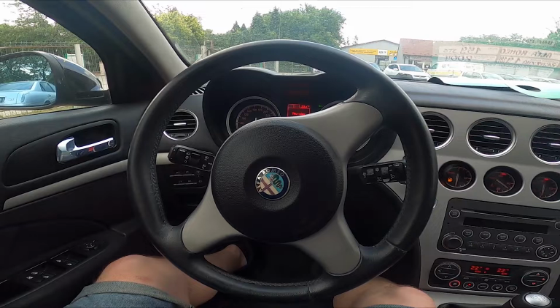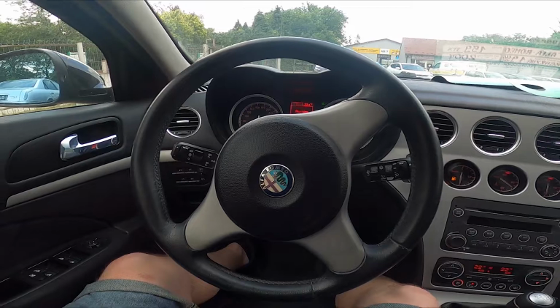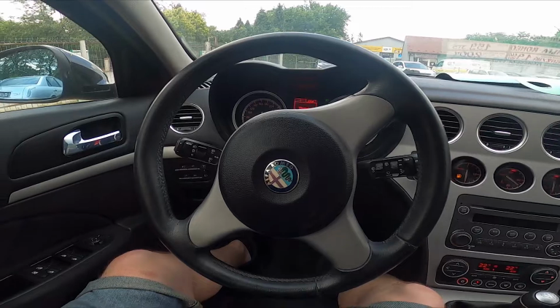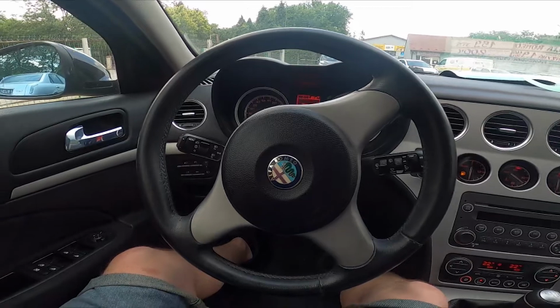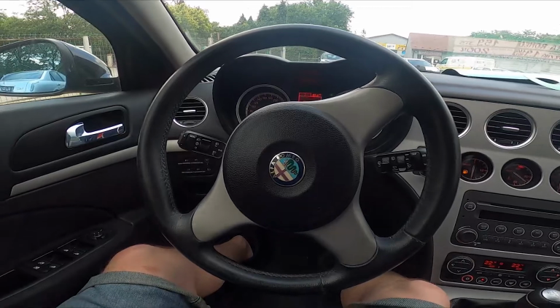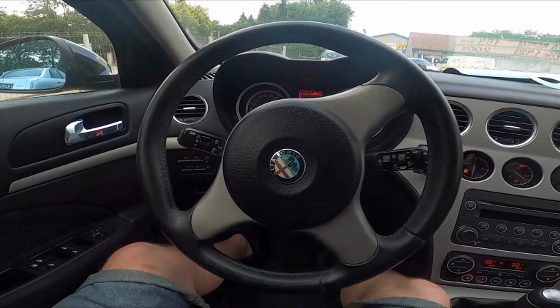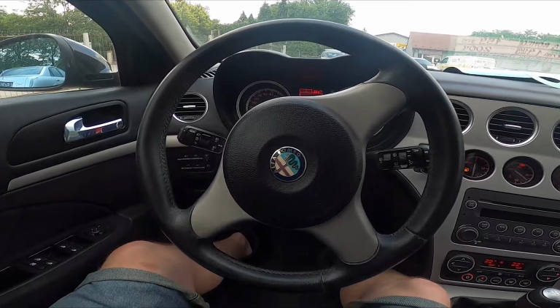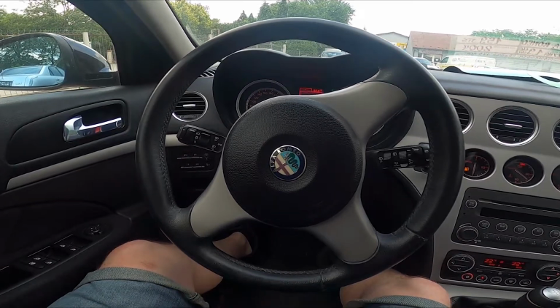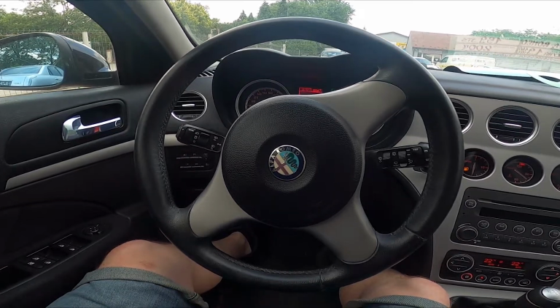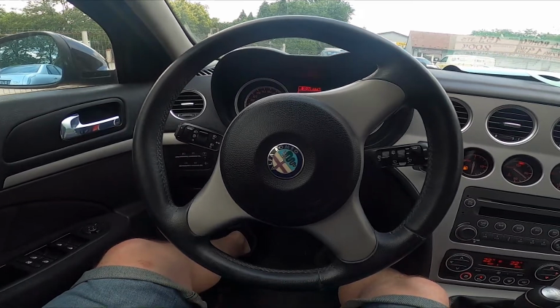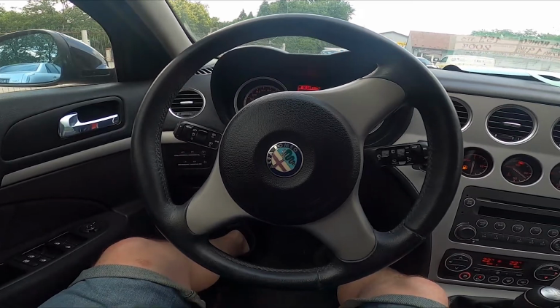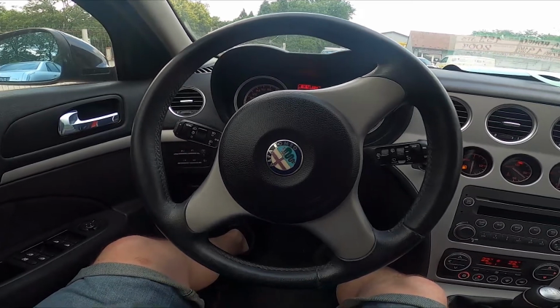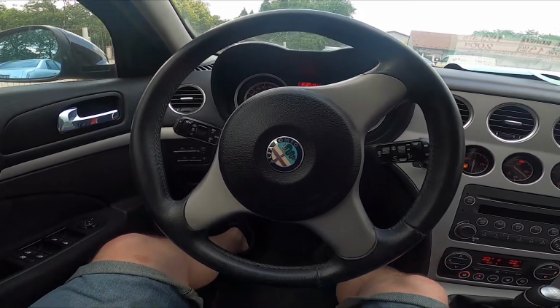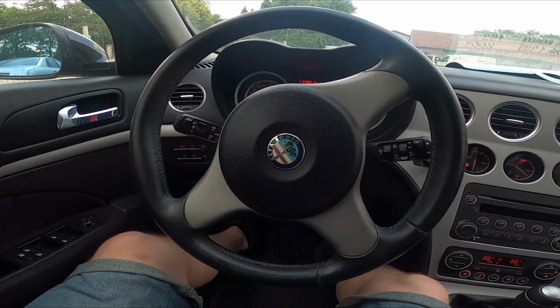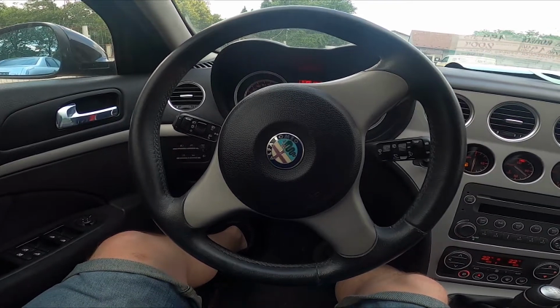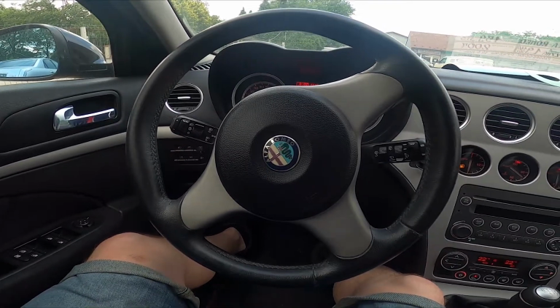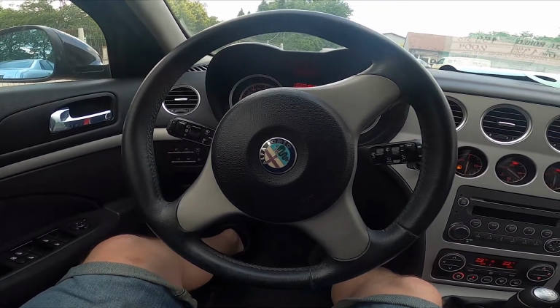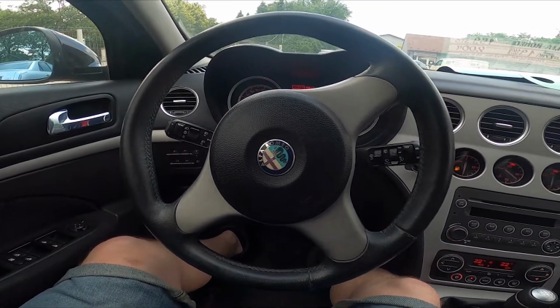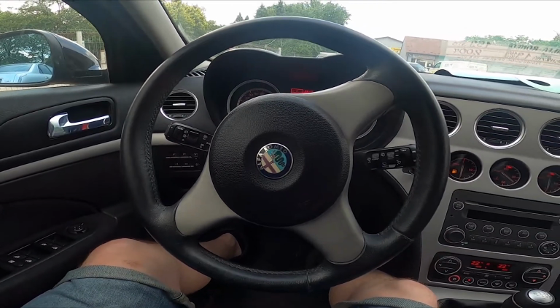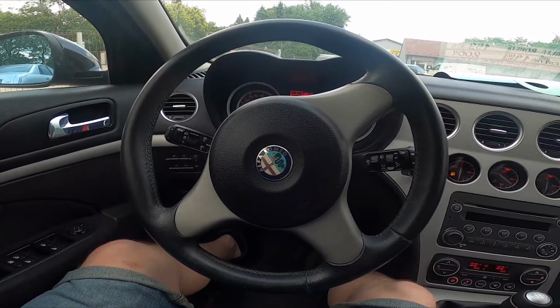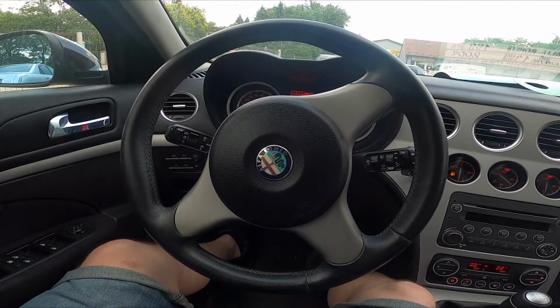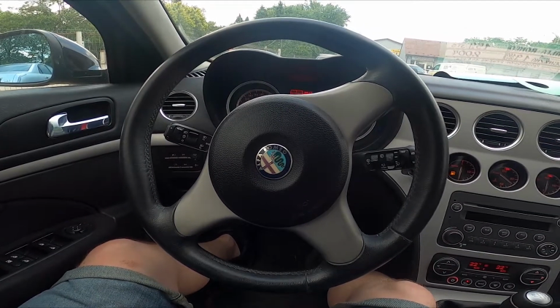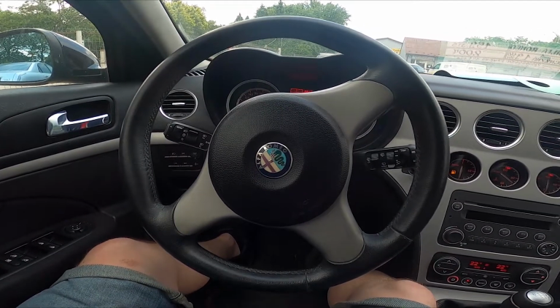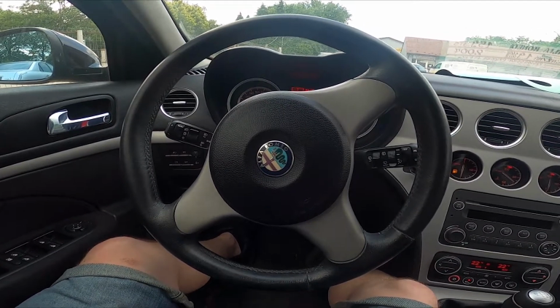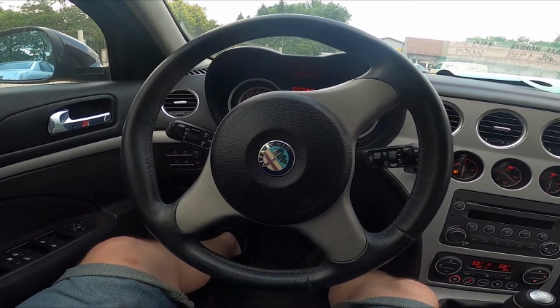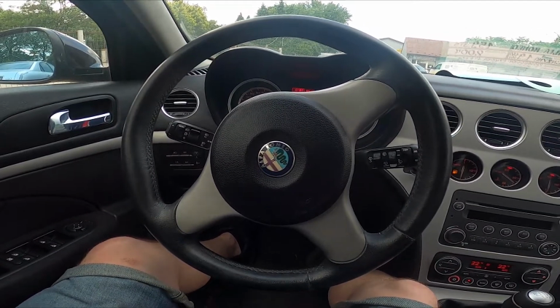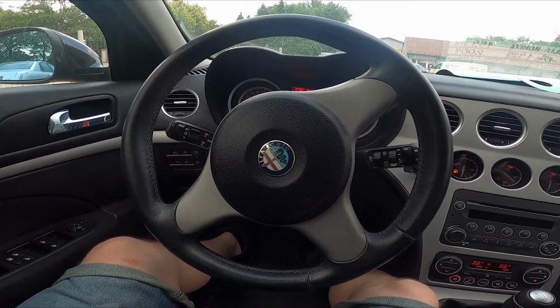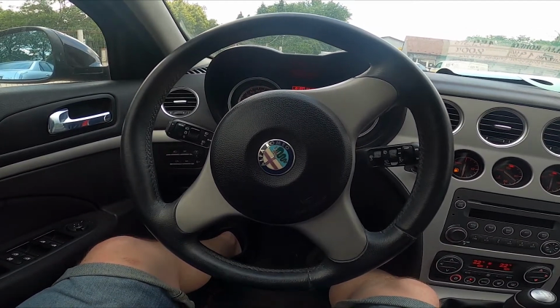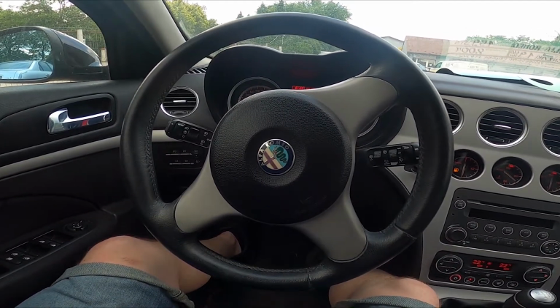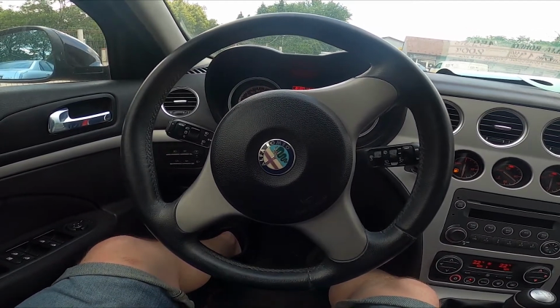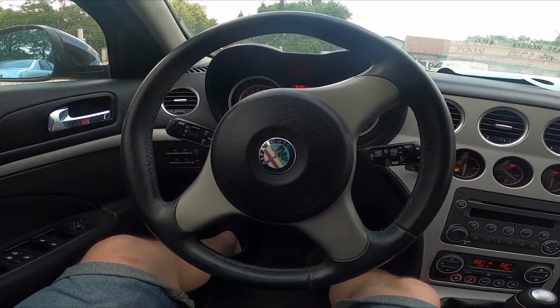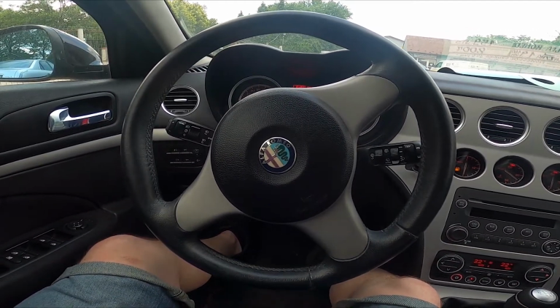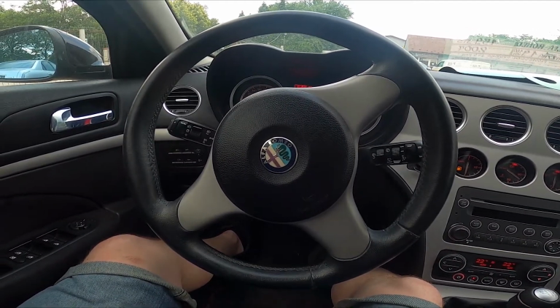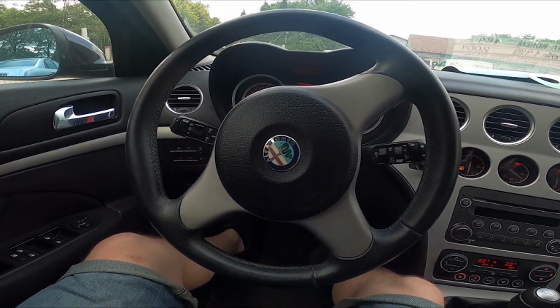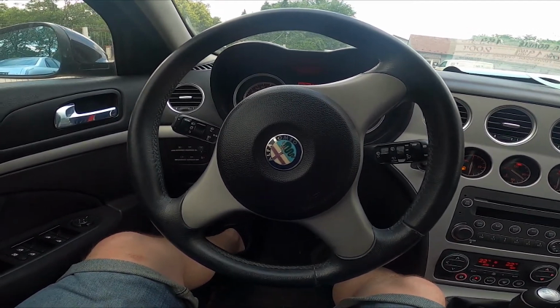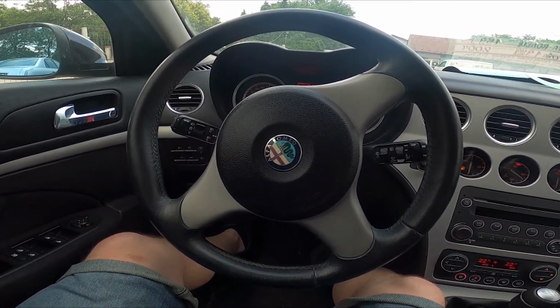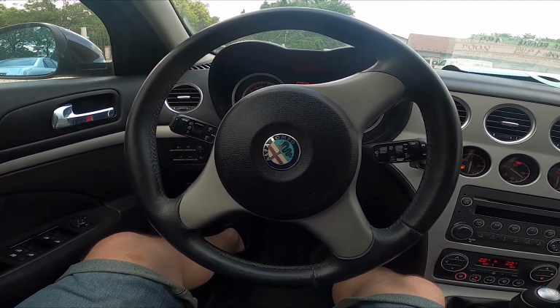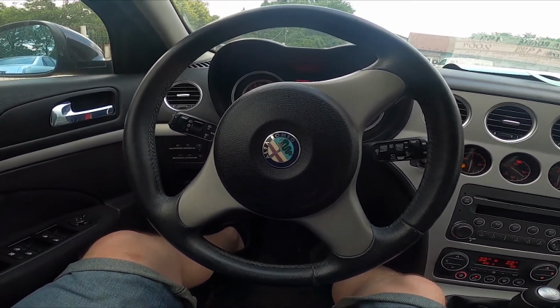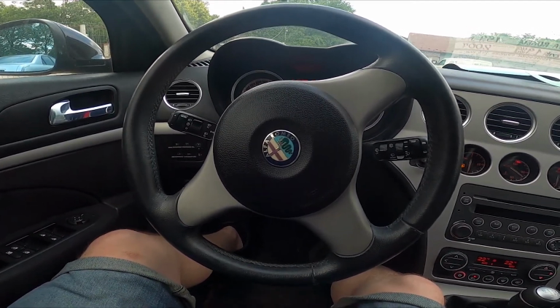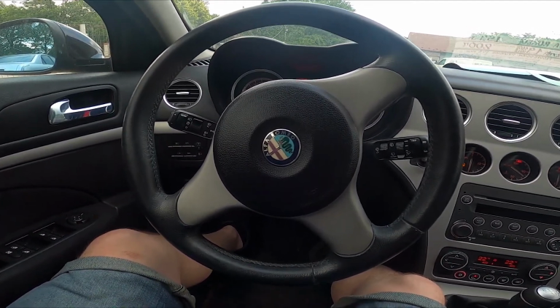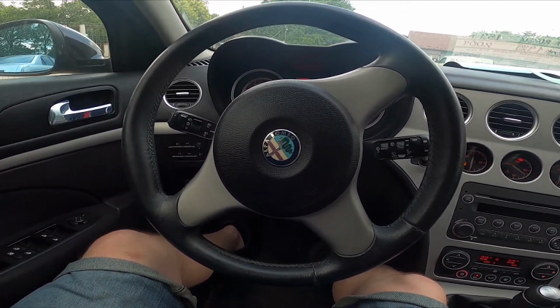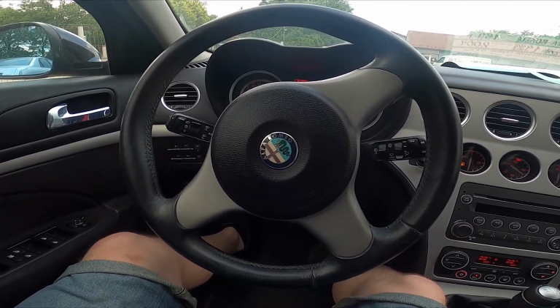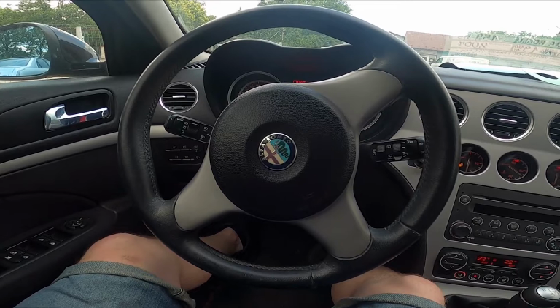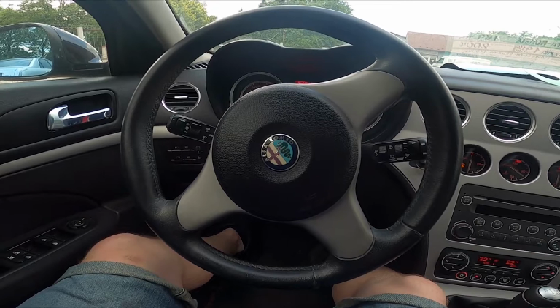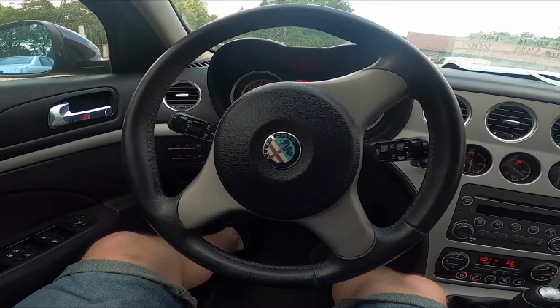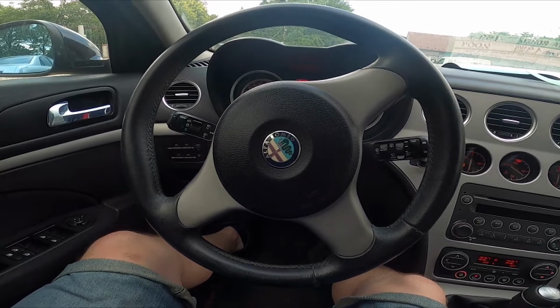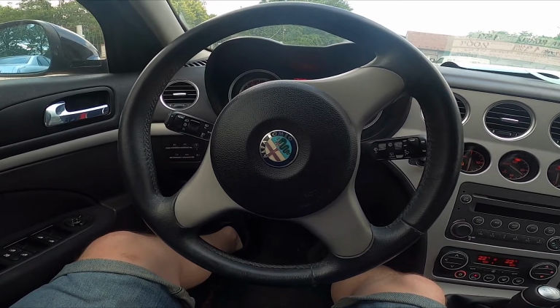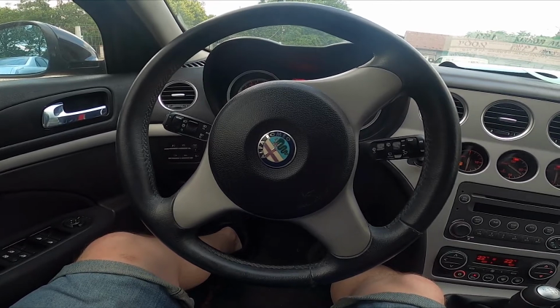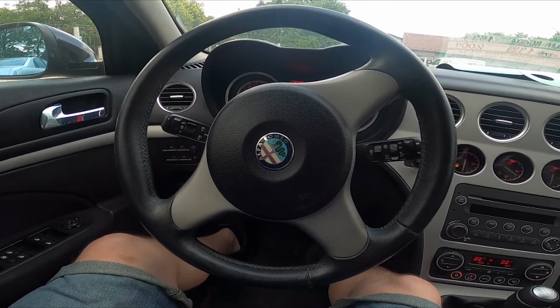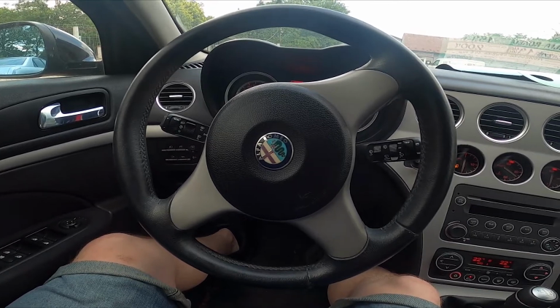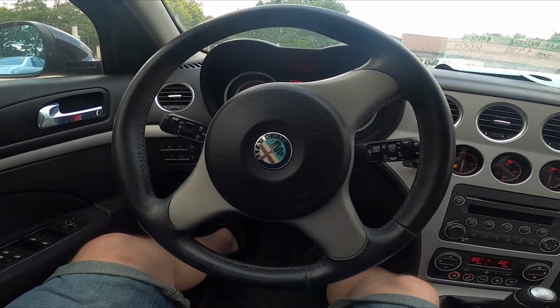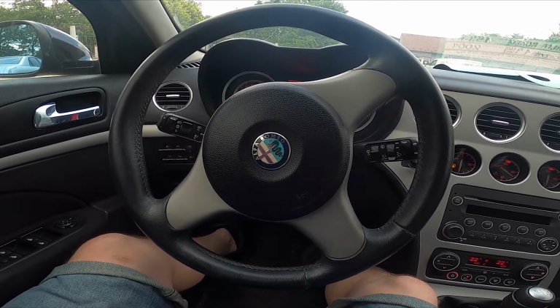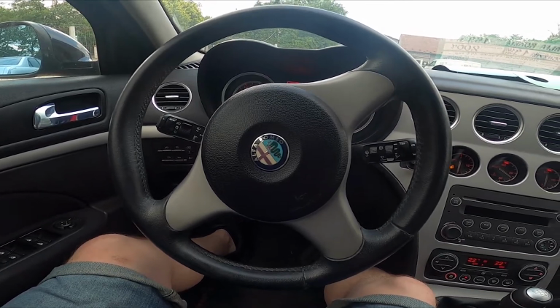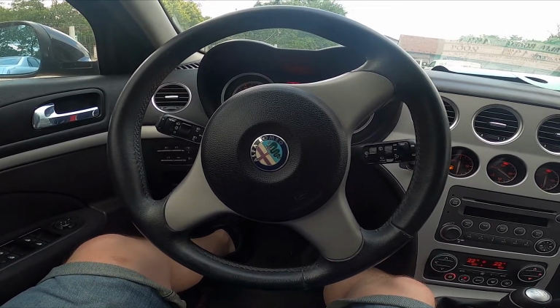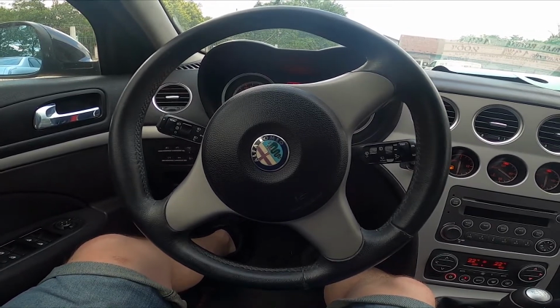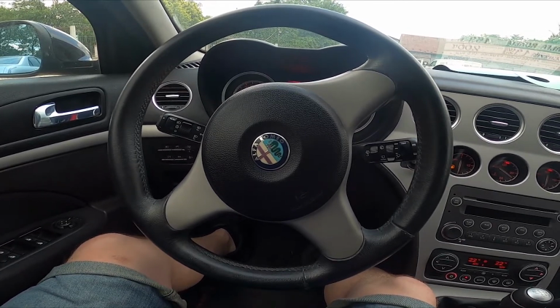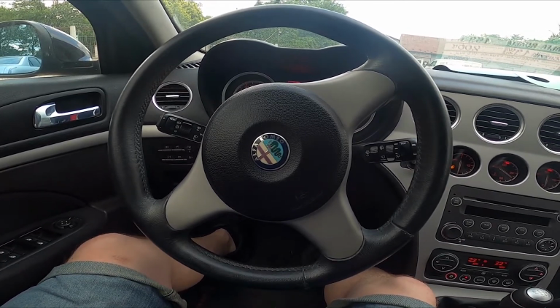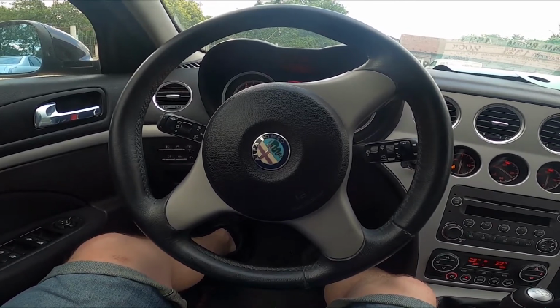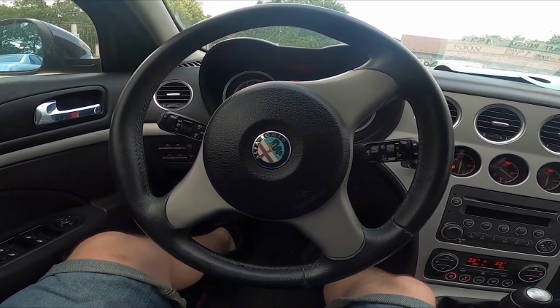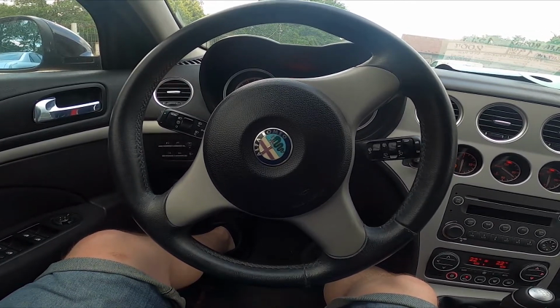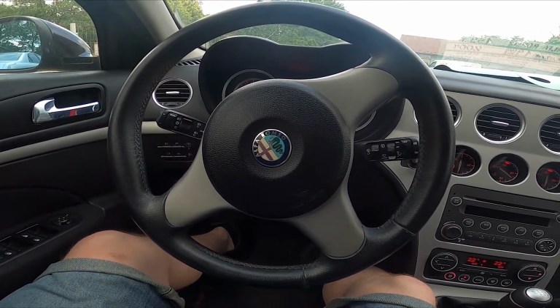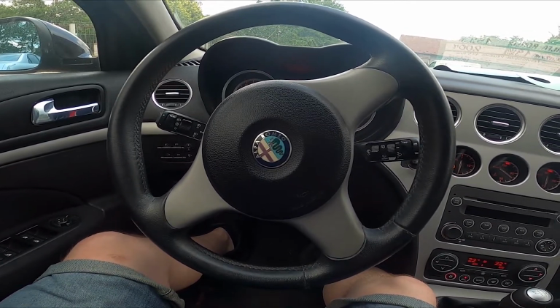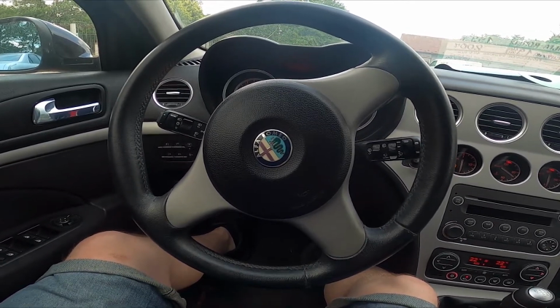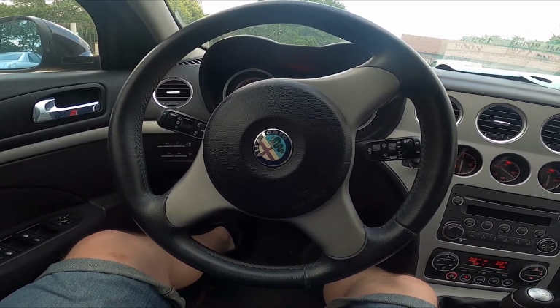Hello, today I'm in an Alfa Romeo 159. In this video I'll show you how to enable and disable rear antifog lights.